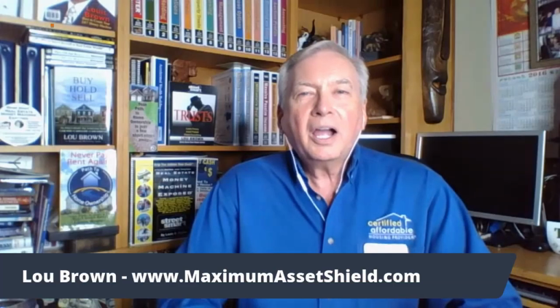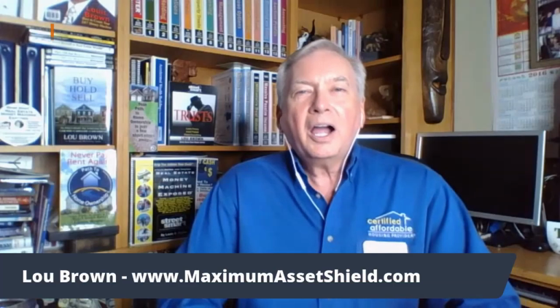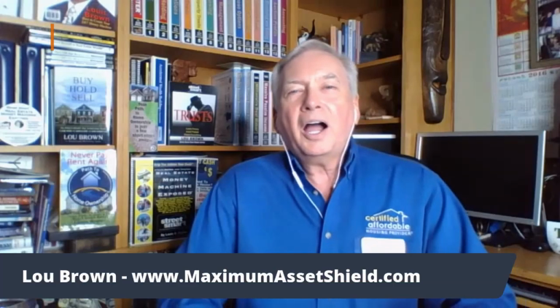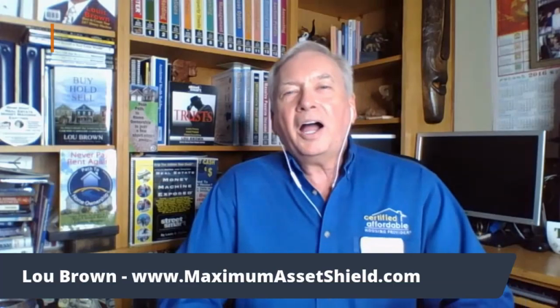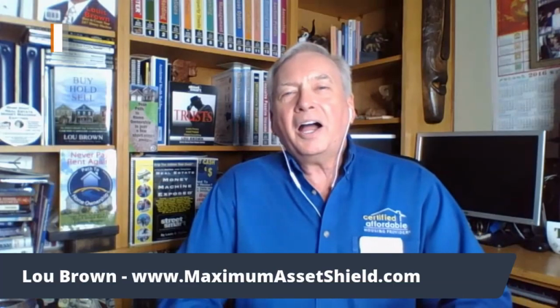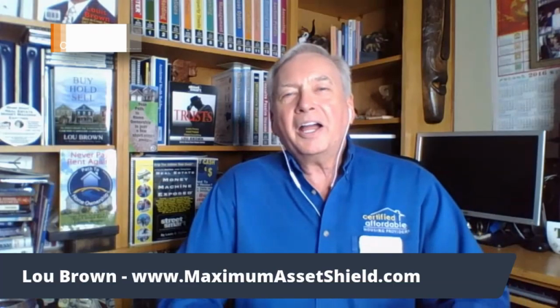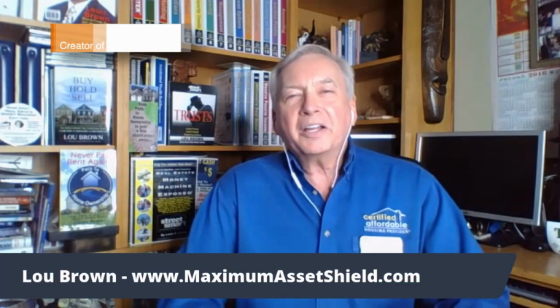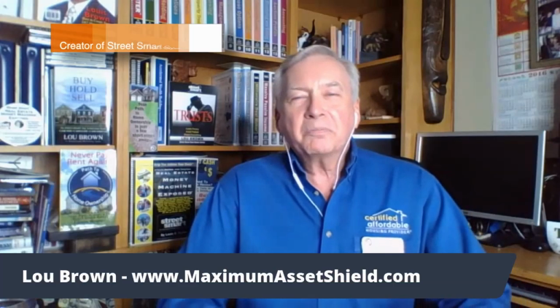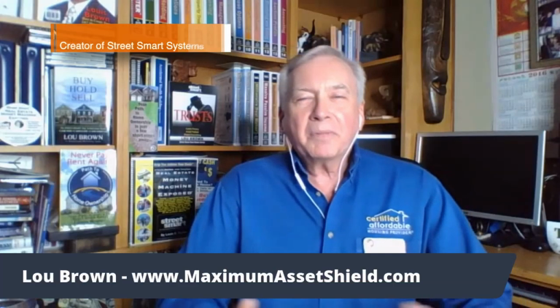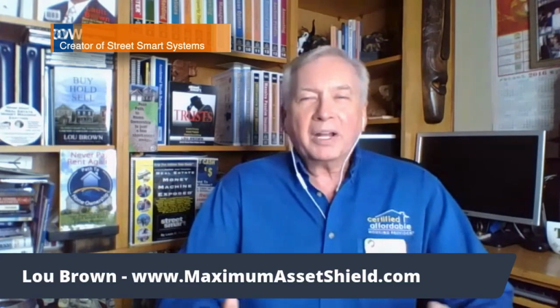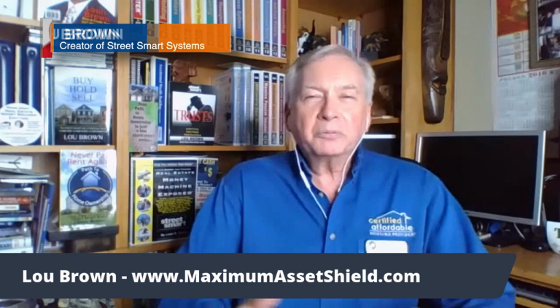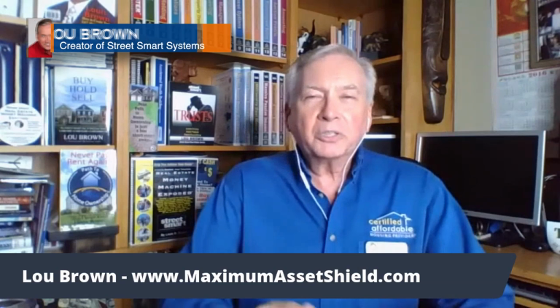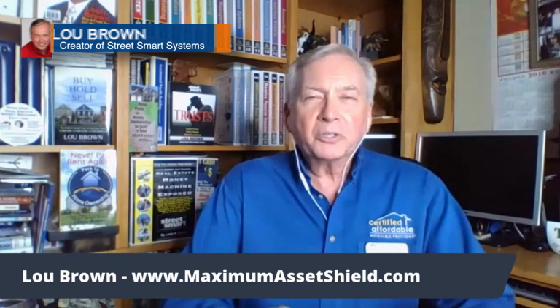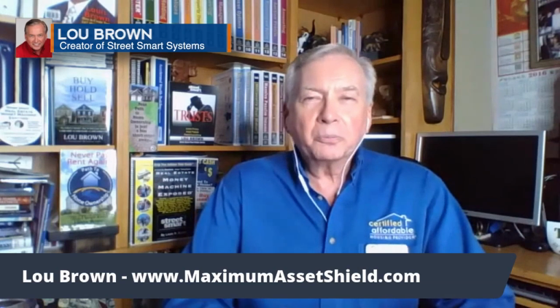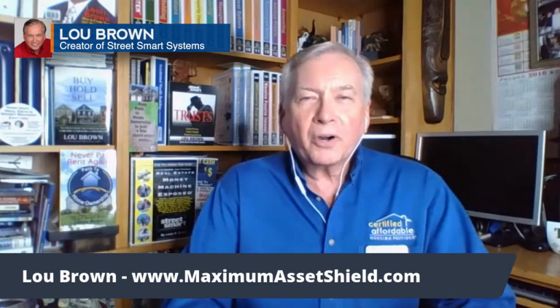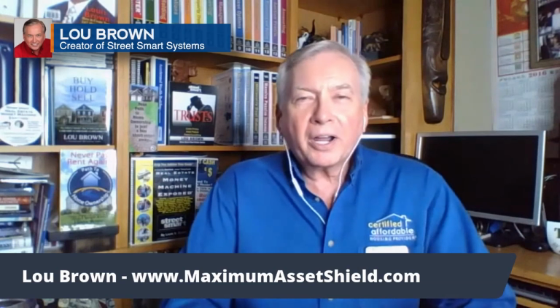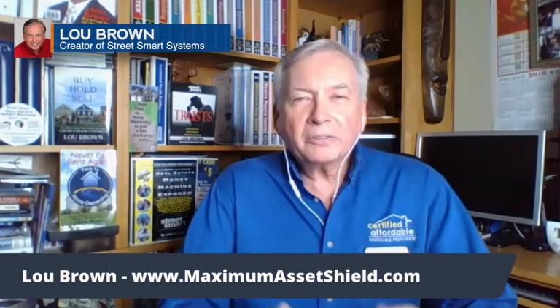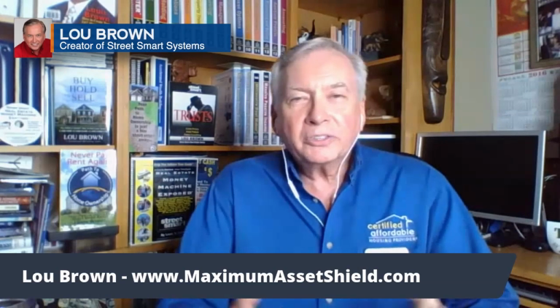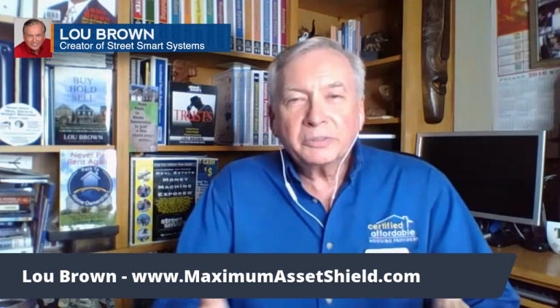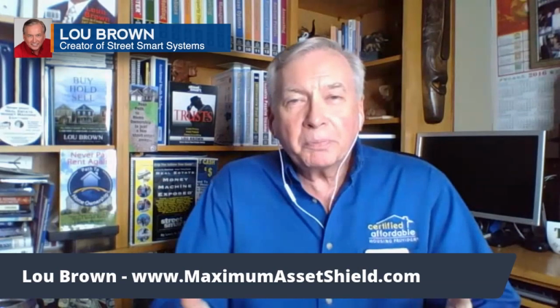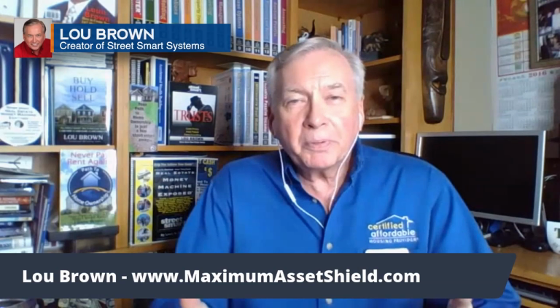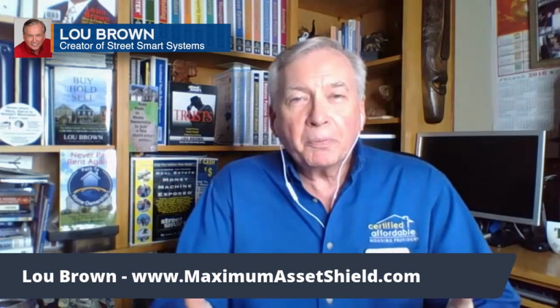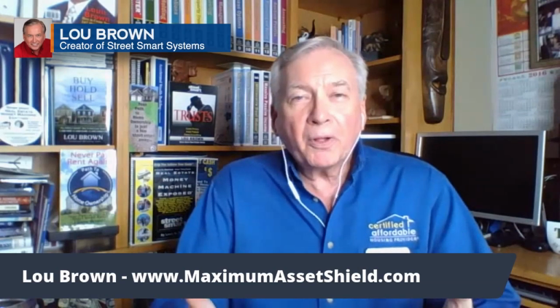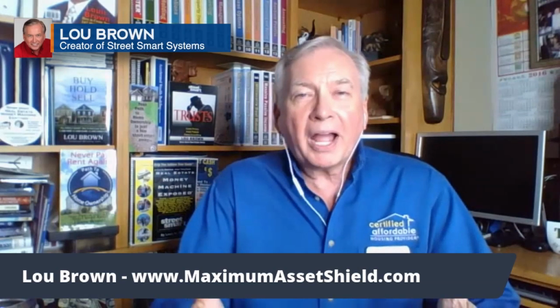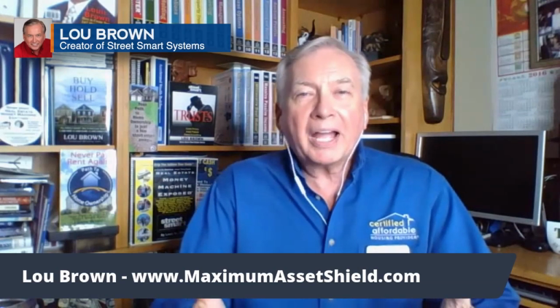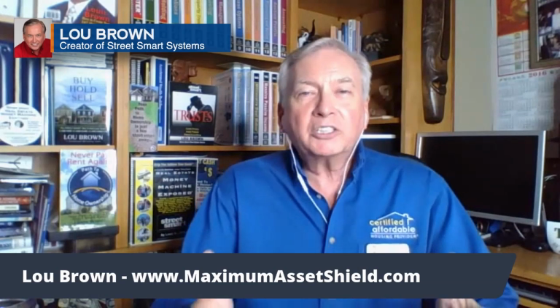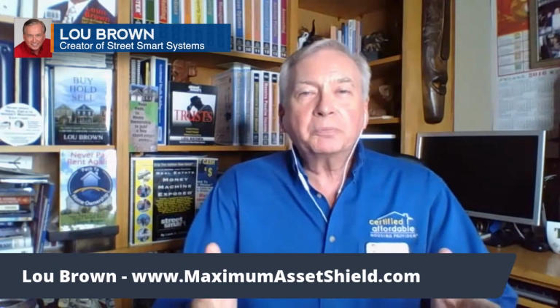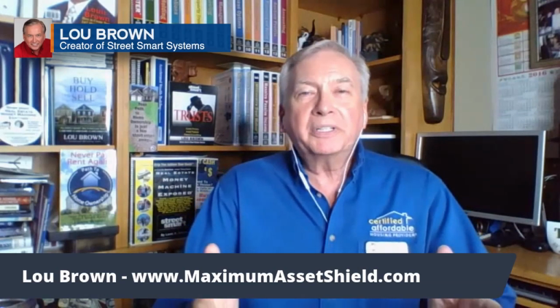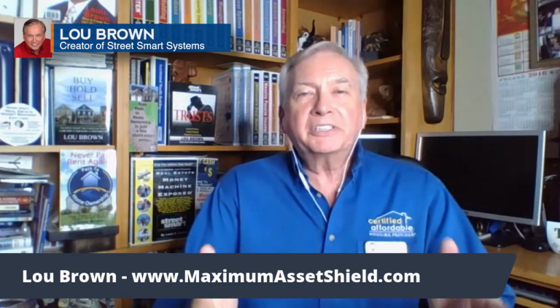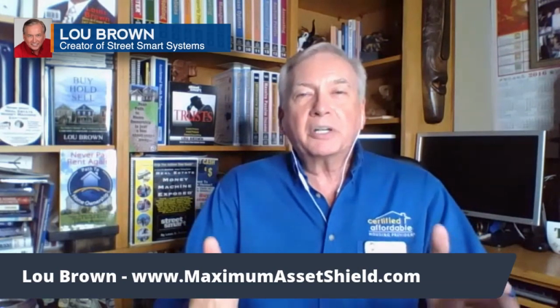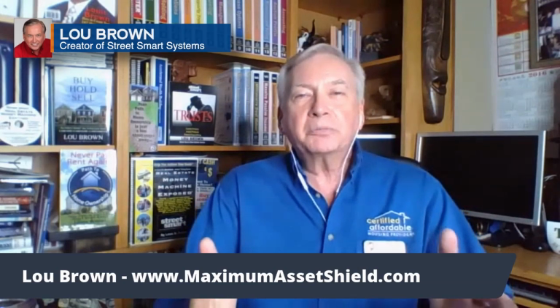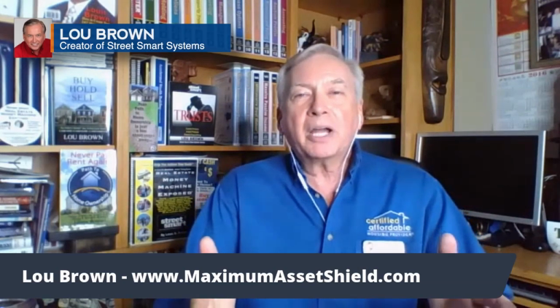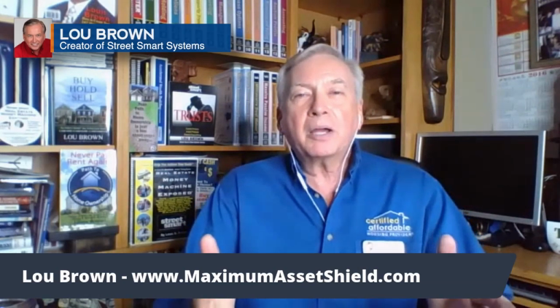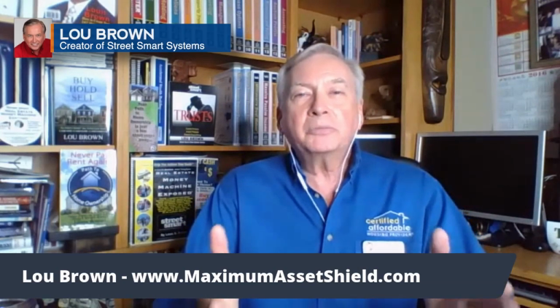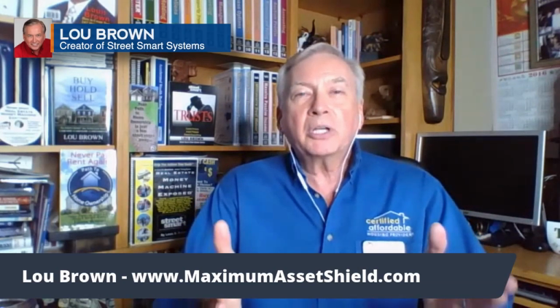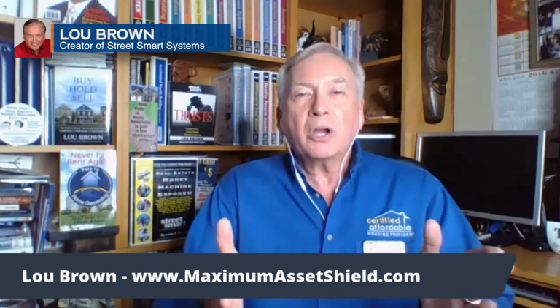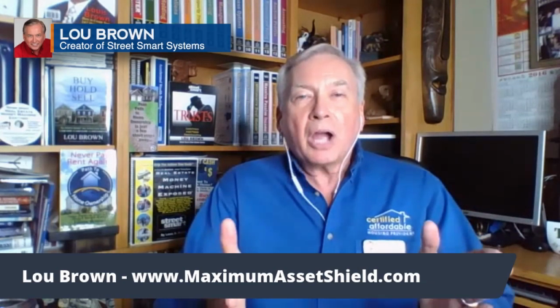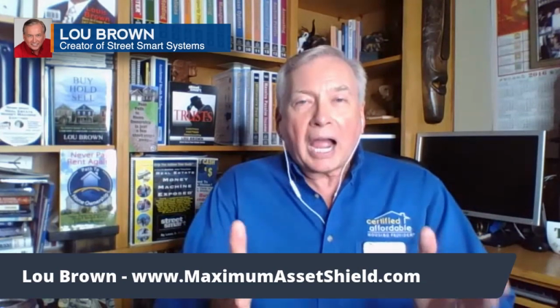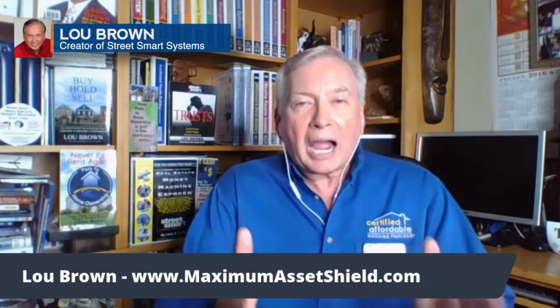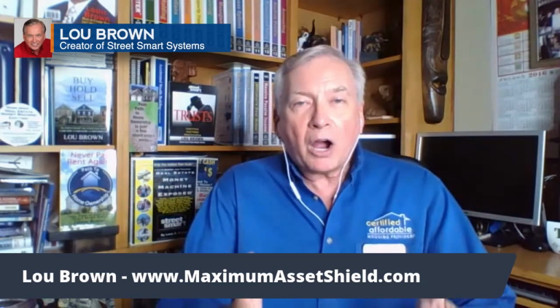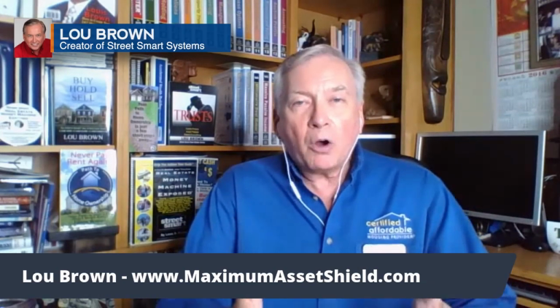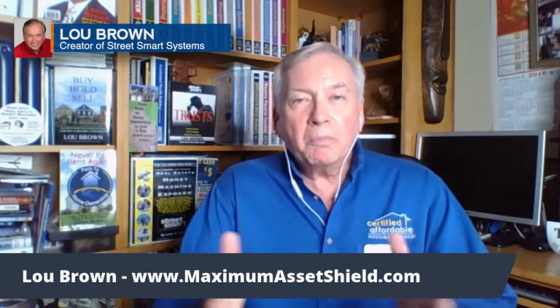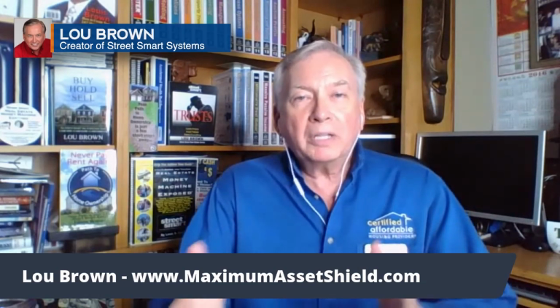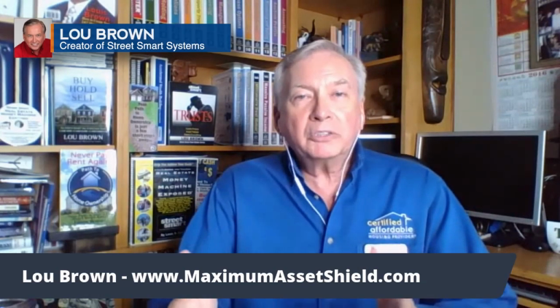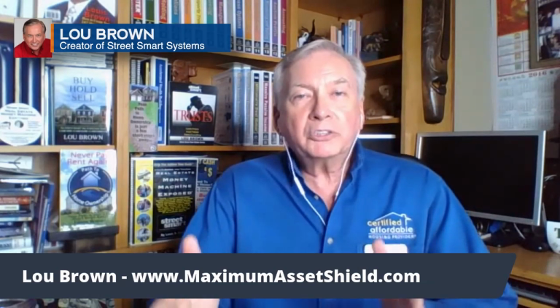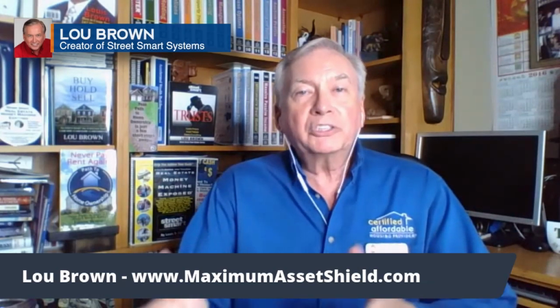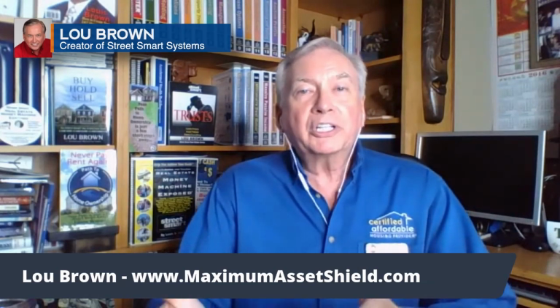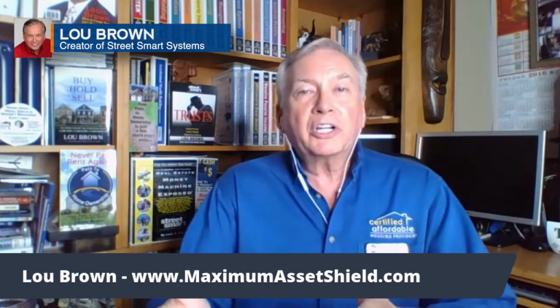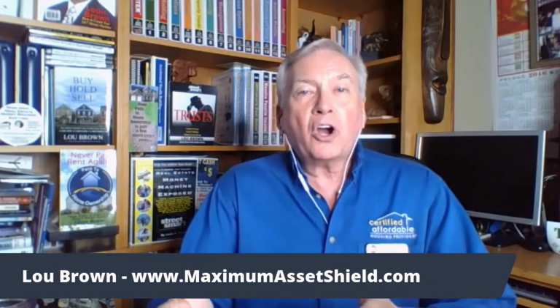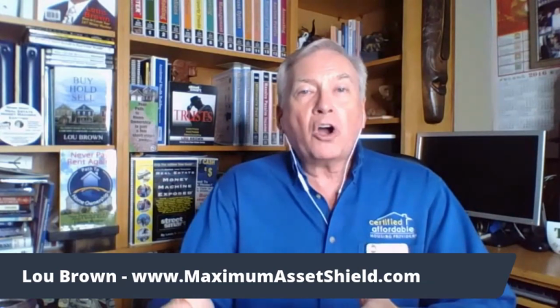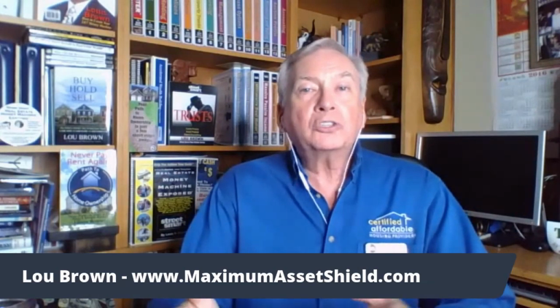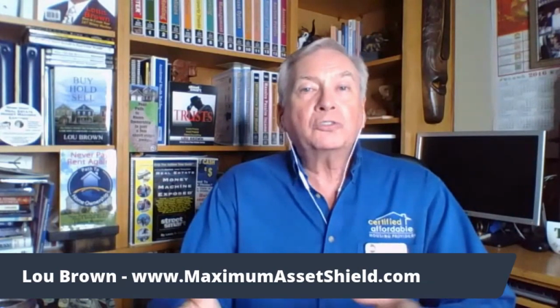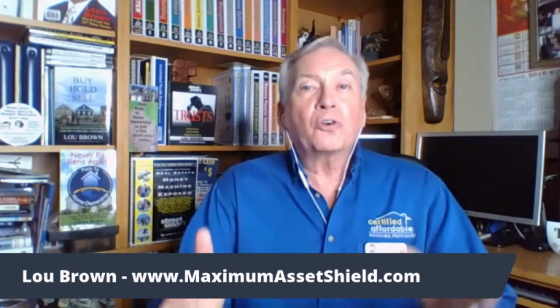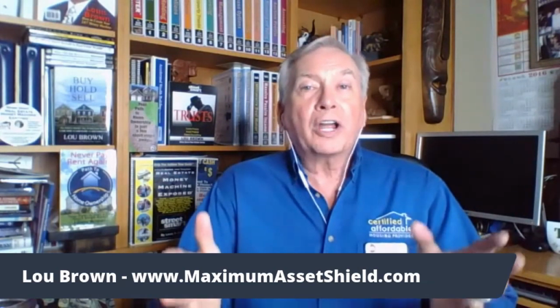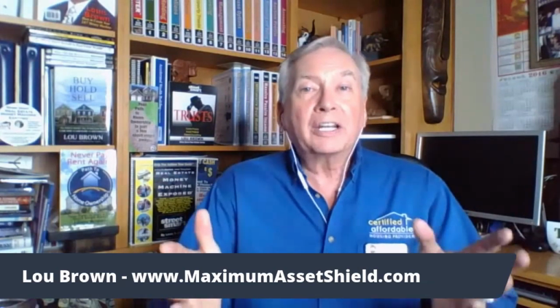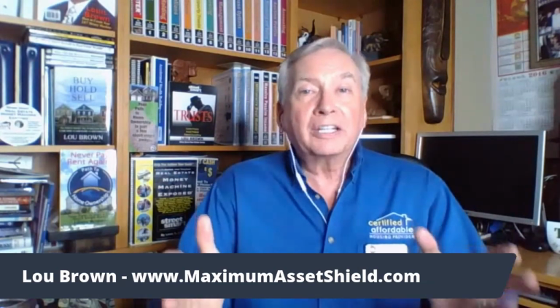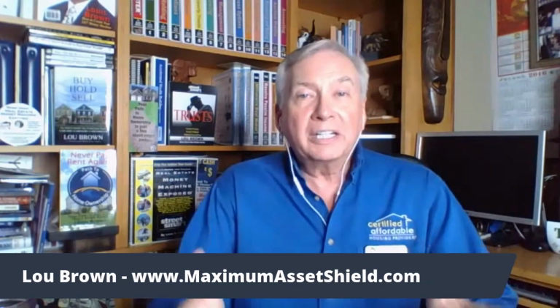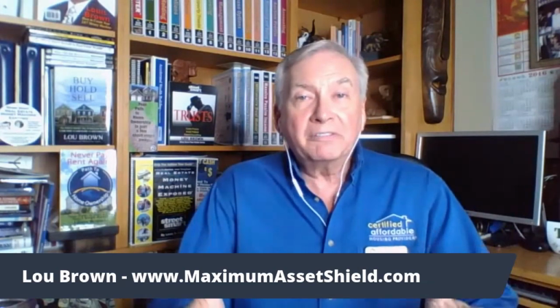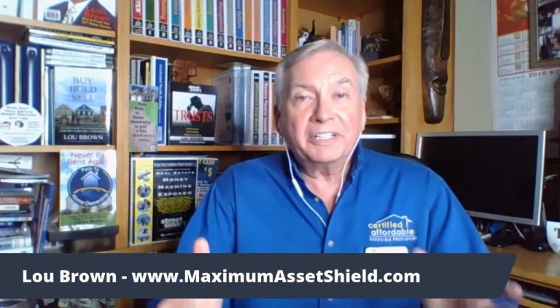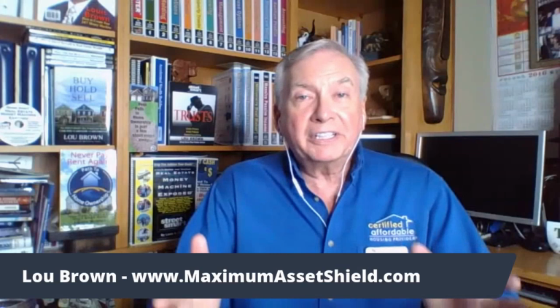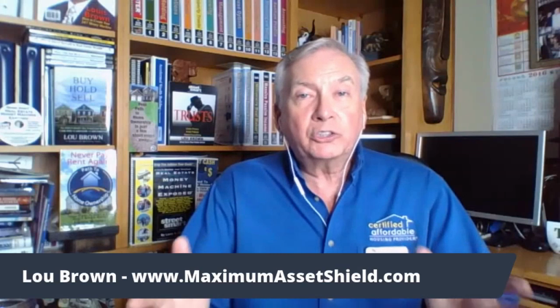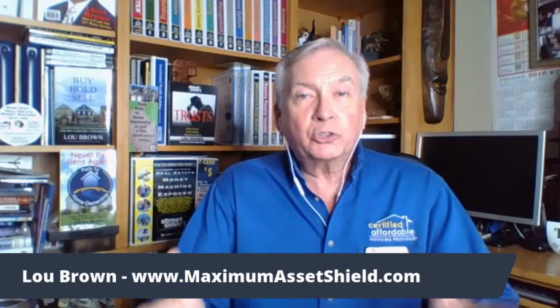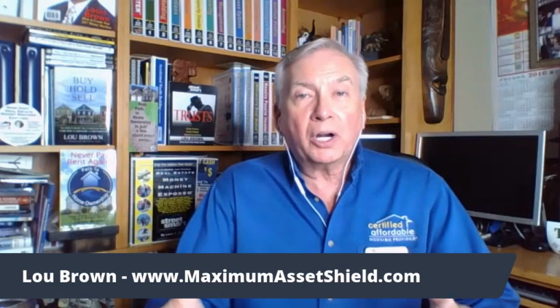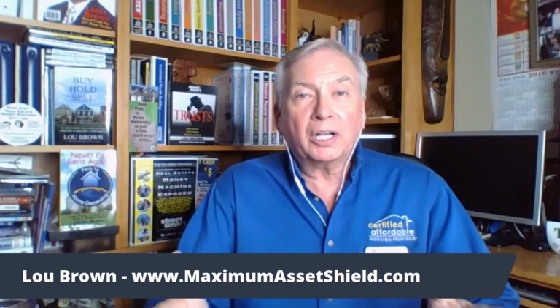Hi, my name is Lou Brown. People ask me sometimes, how much does it cost for a living trust?